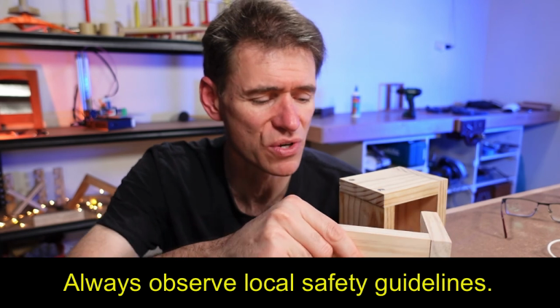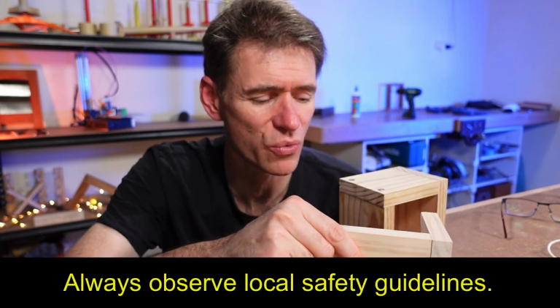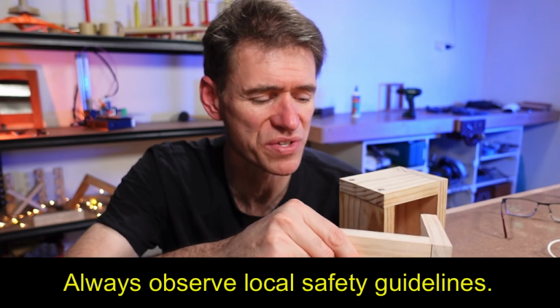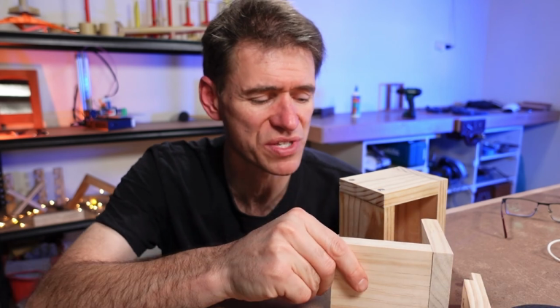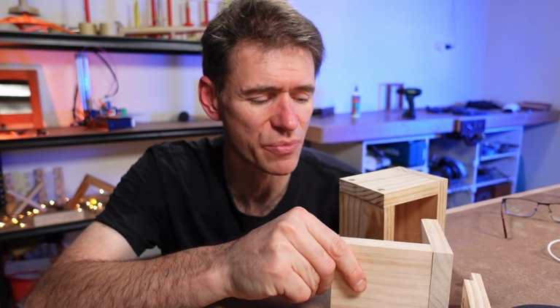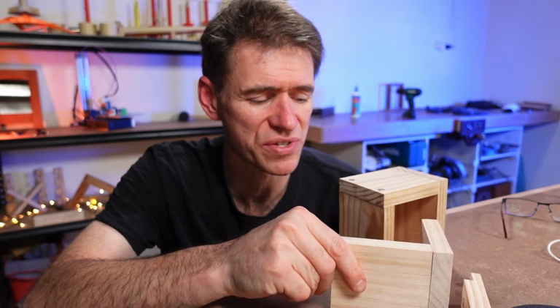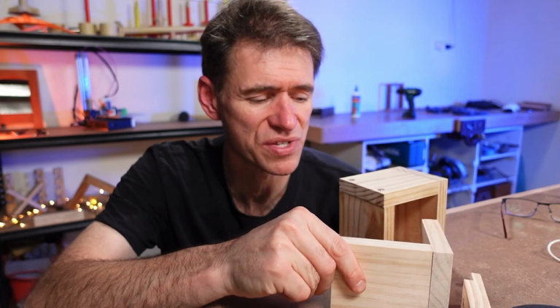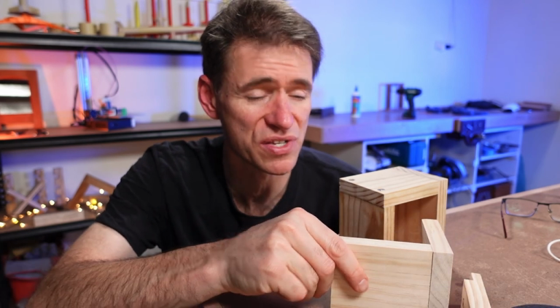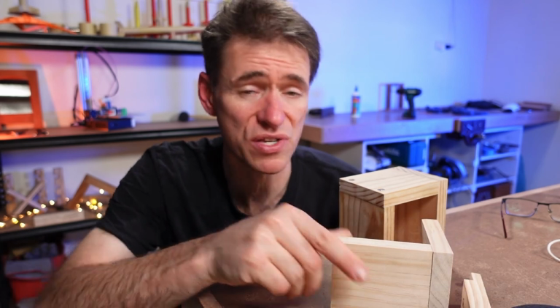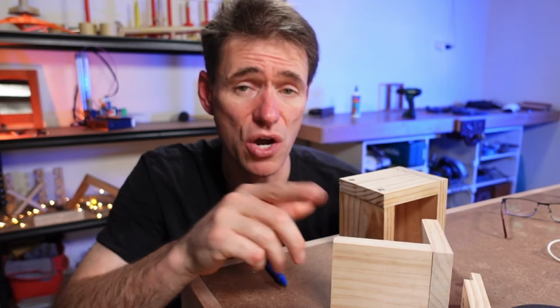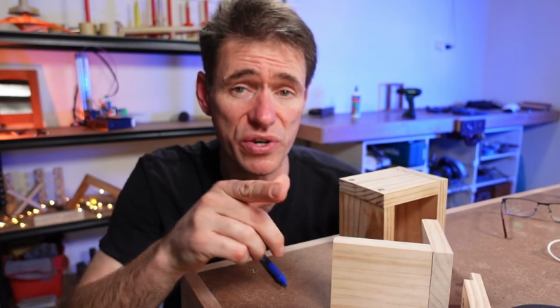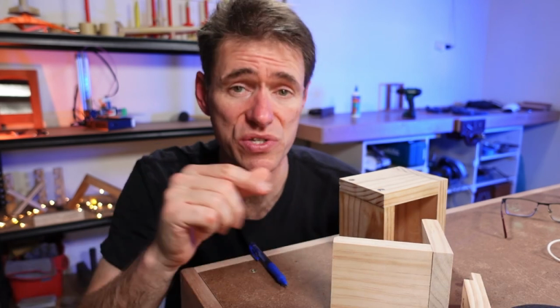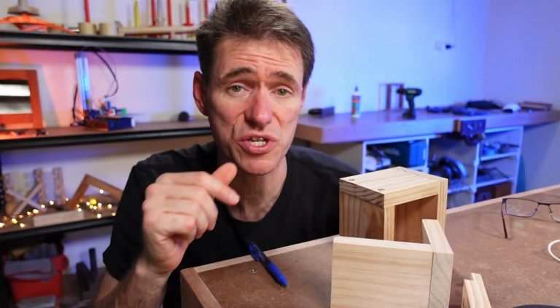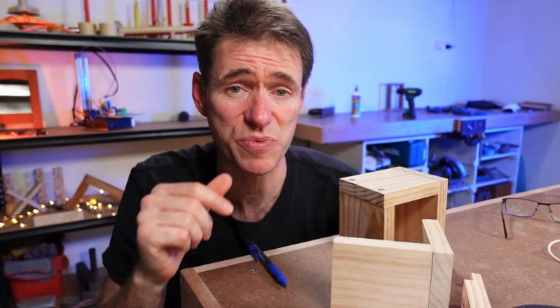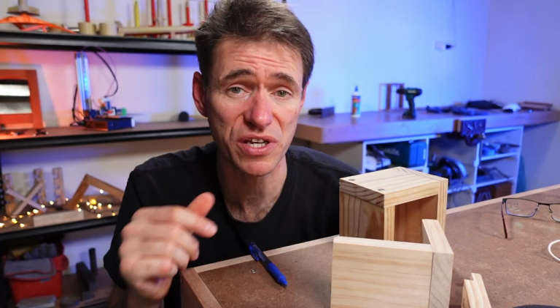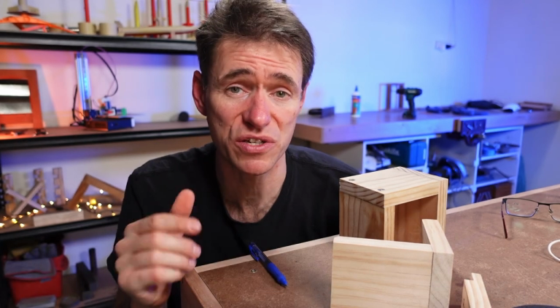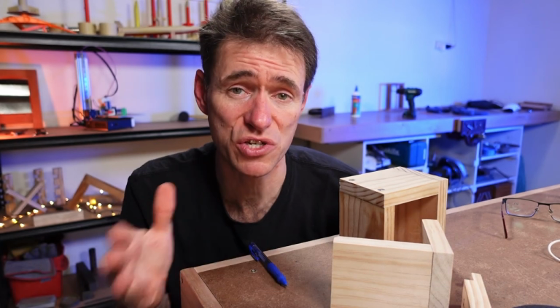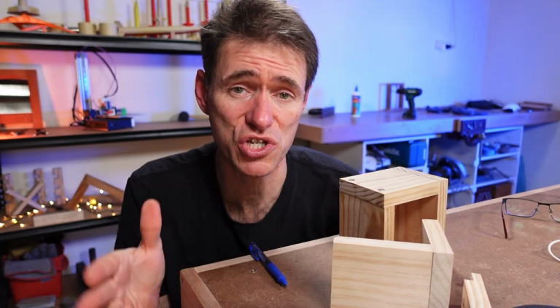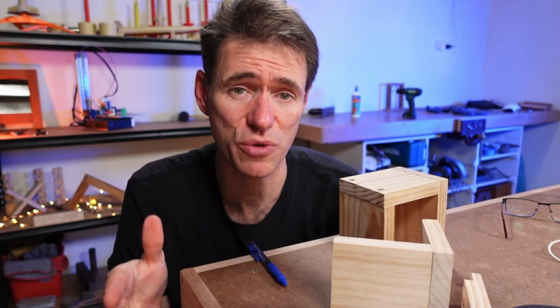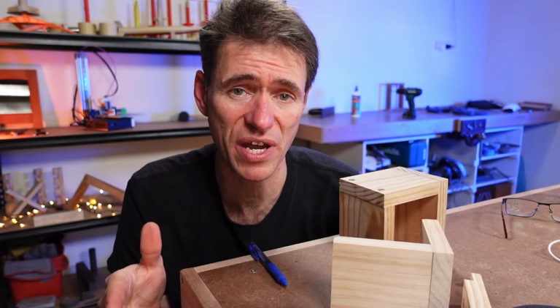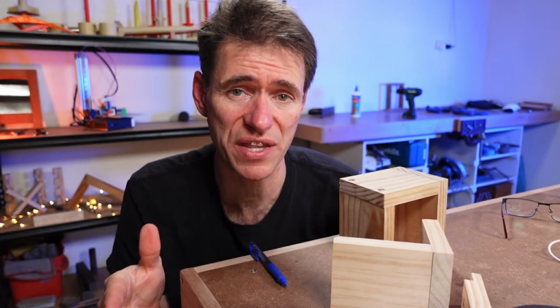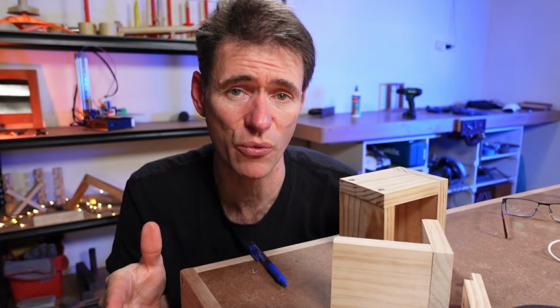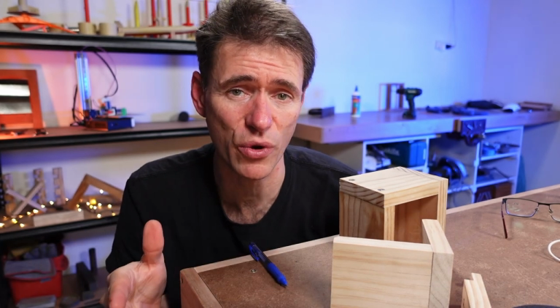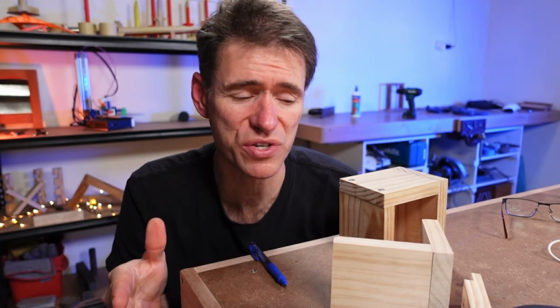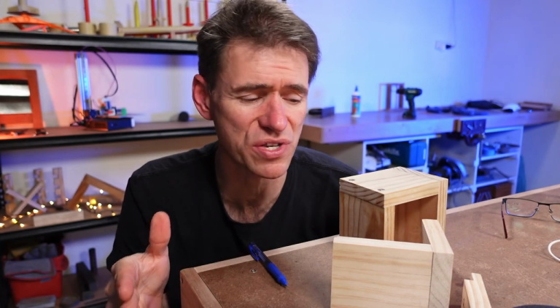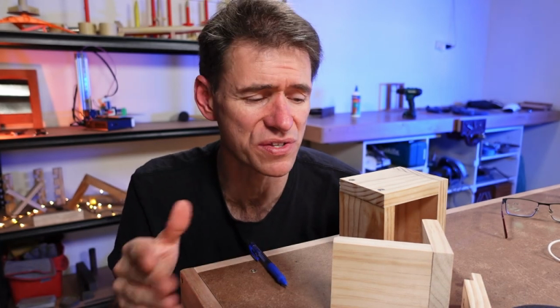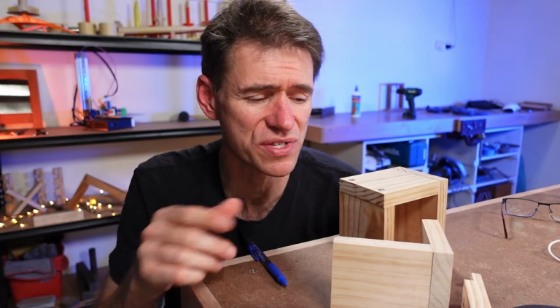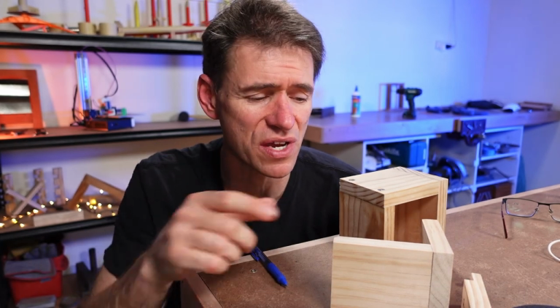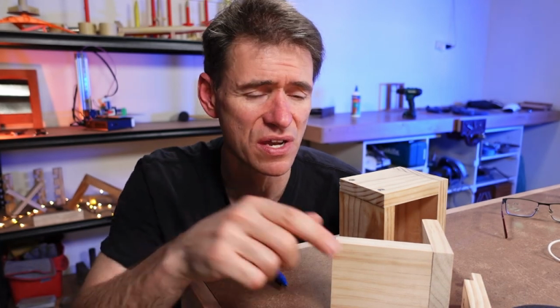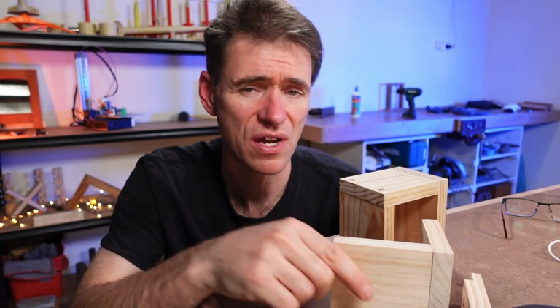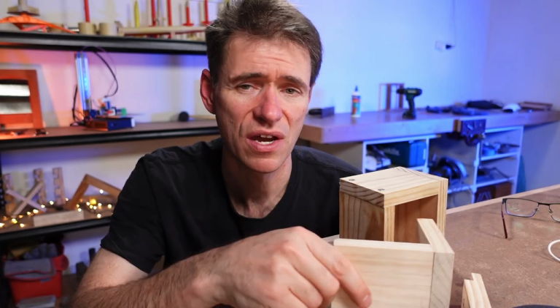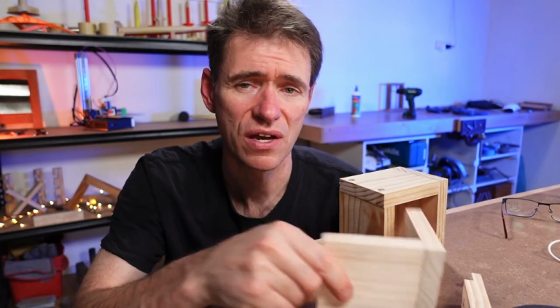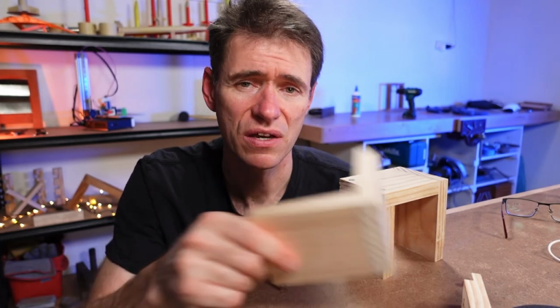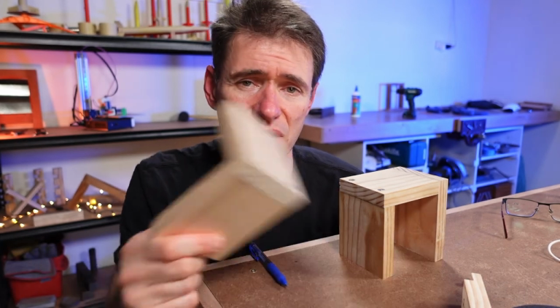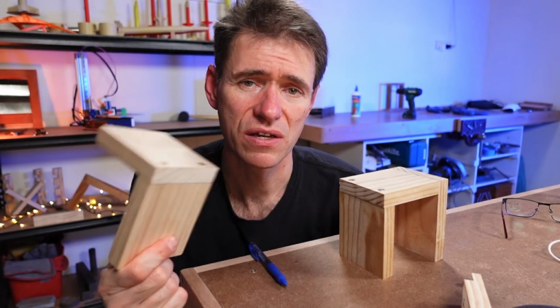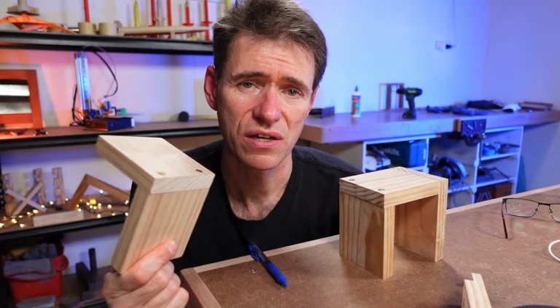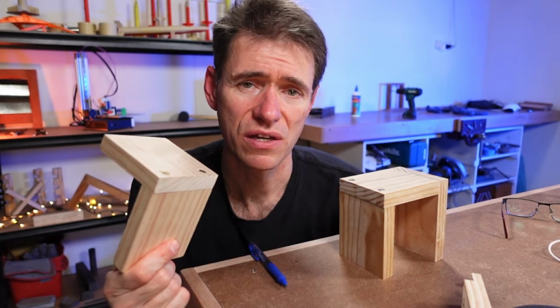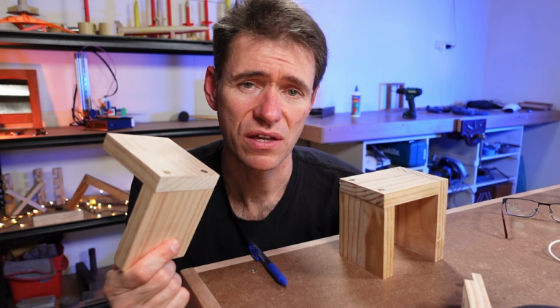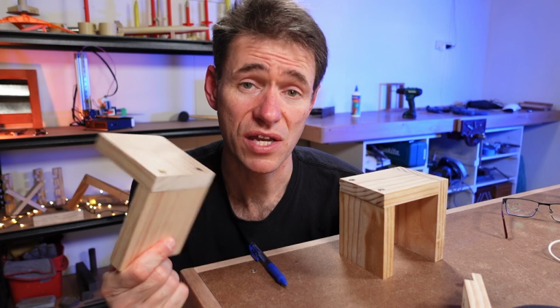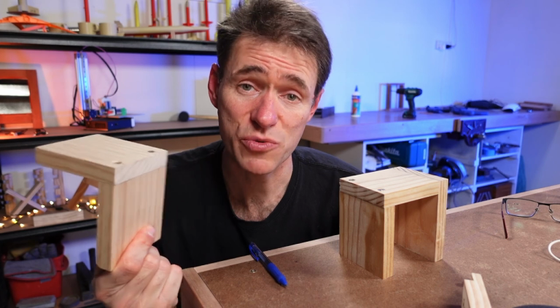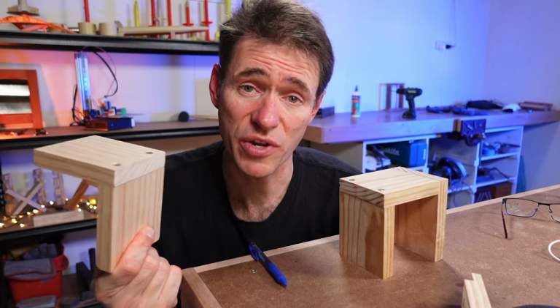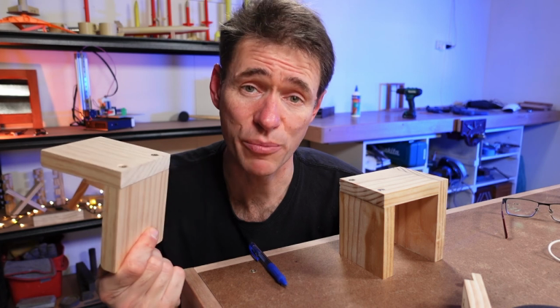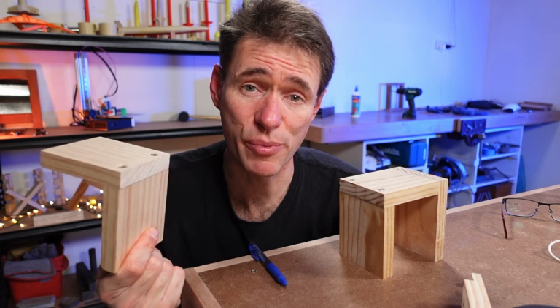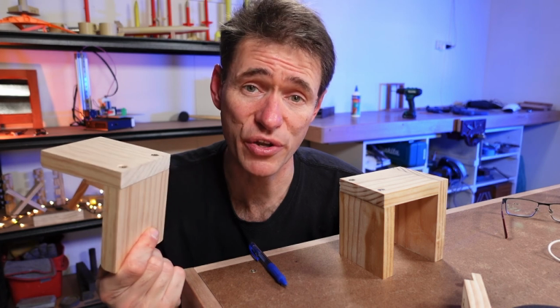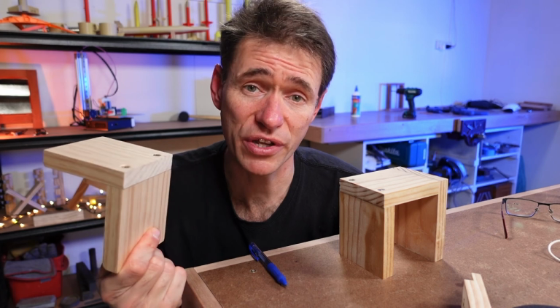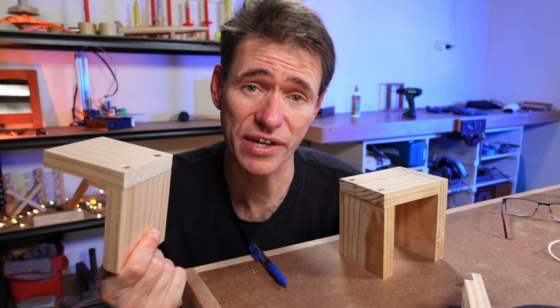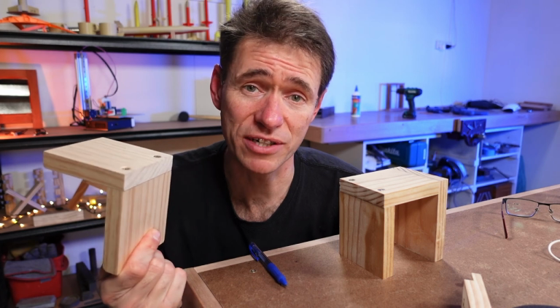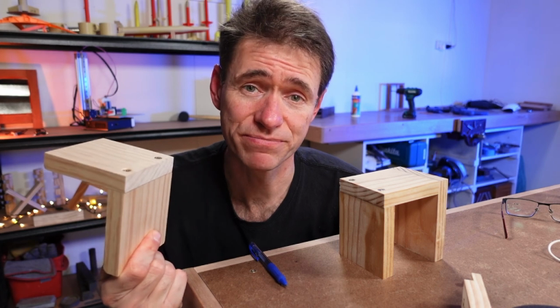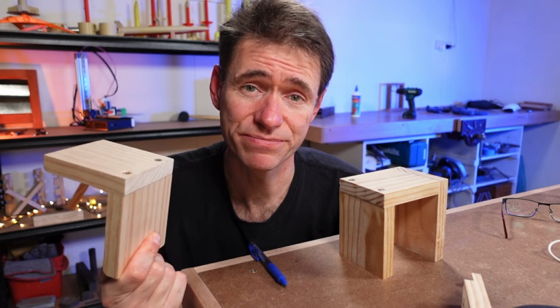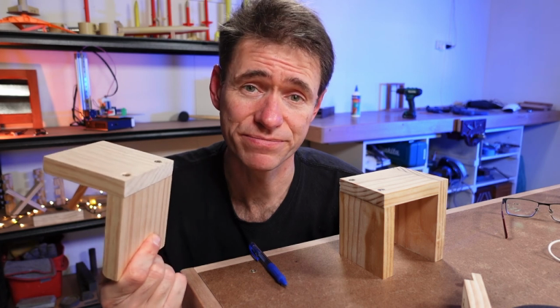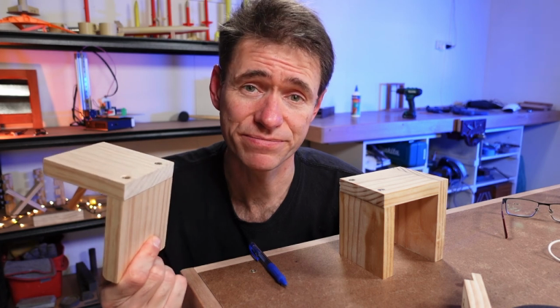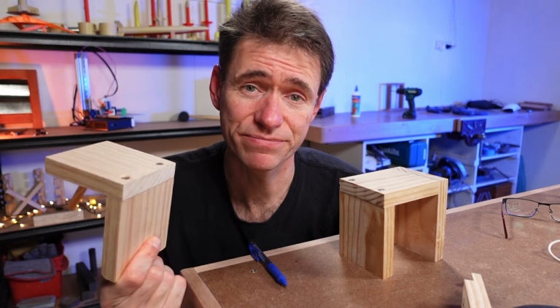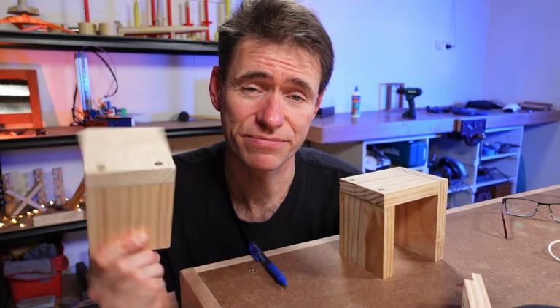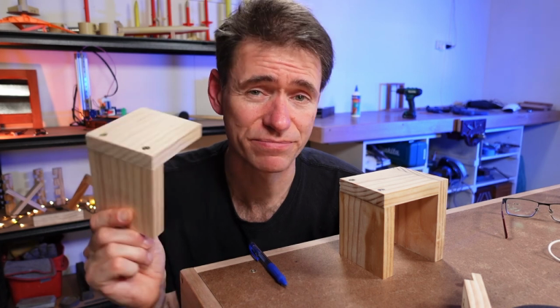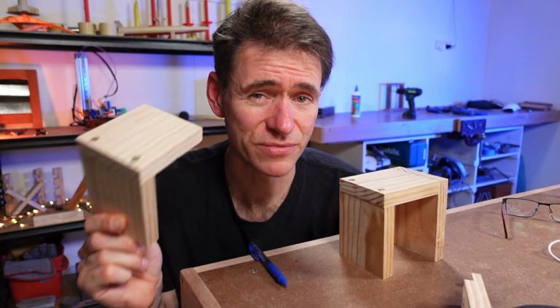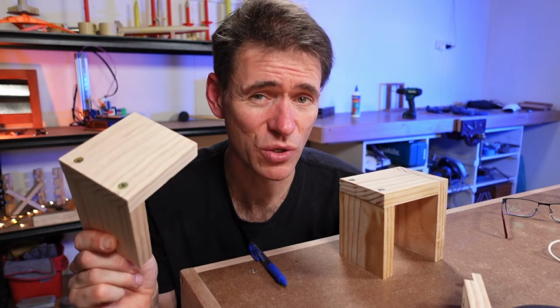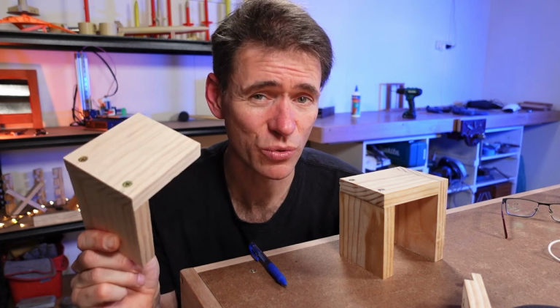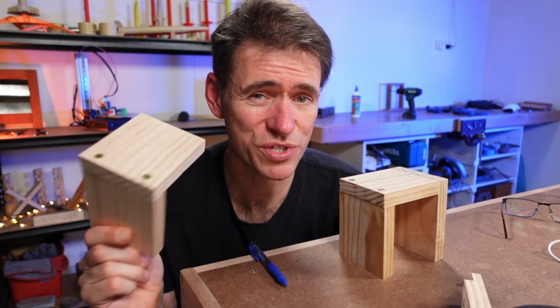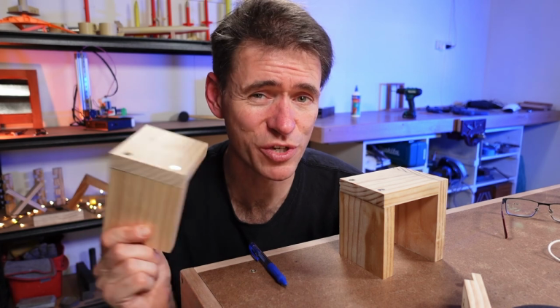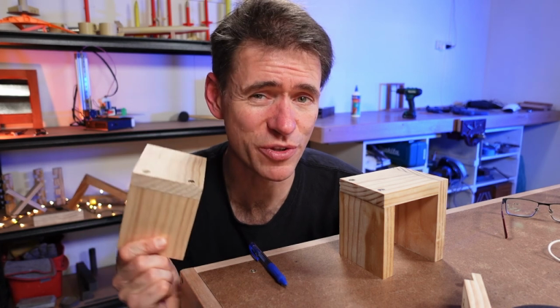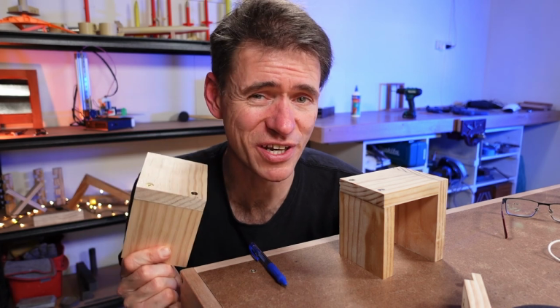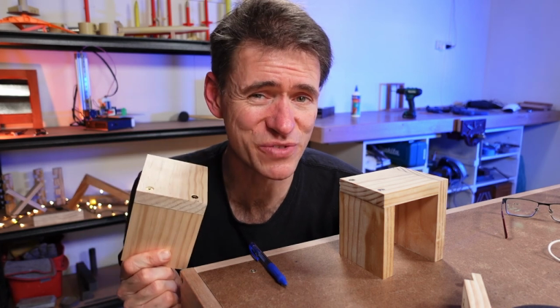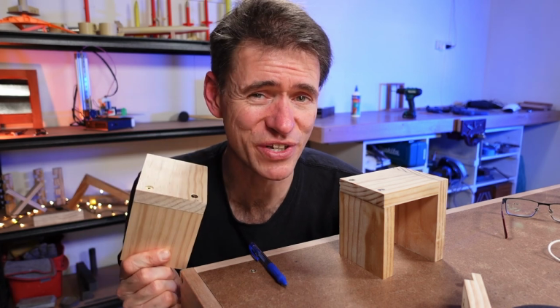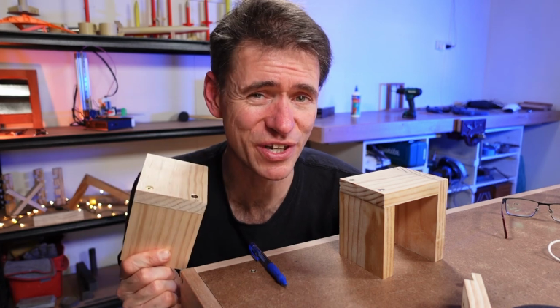So when someone says, can you just show me how that works? You can say, here's one I prepared earlier. We'll see you in the next video.